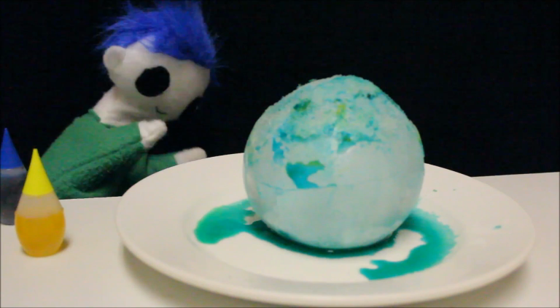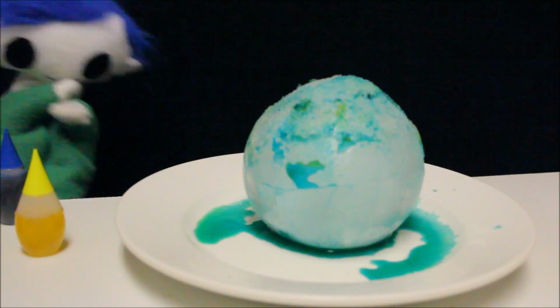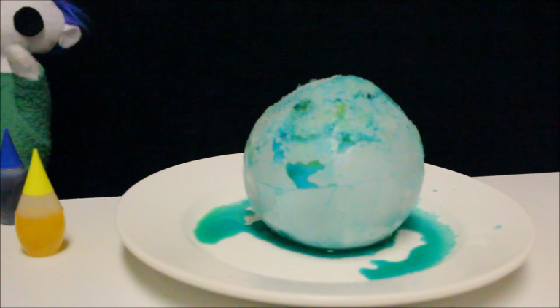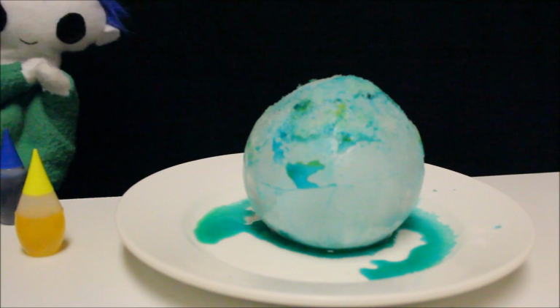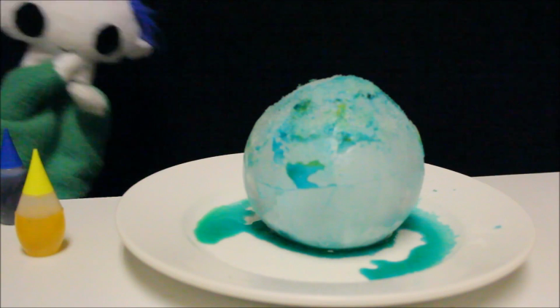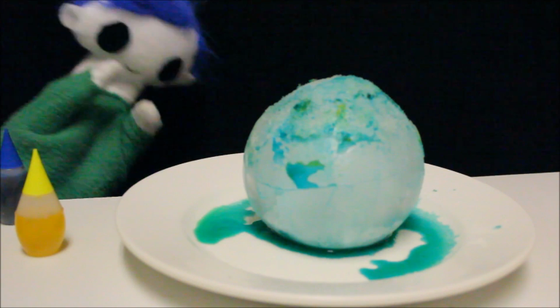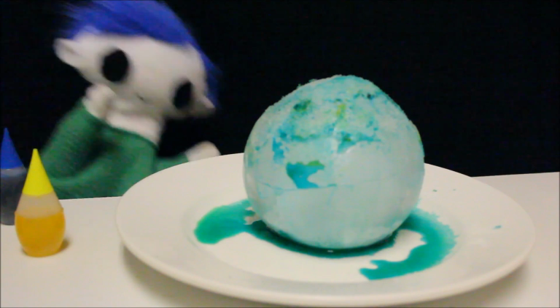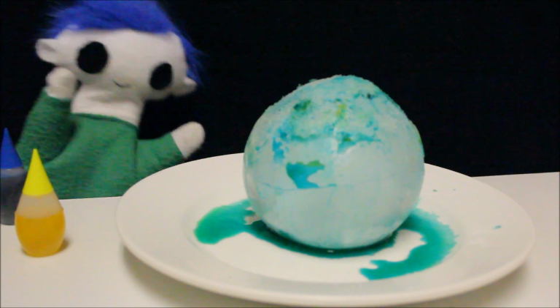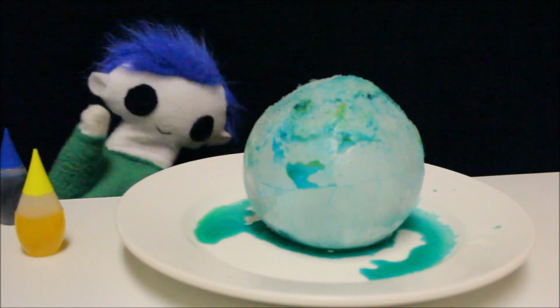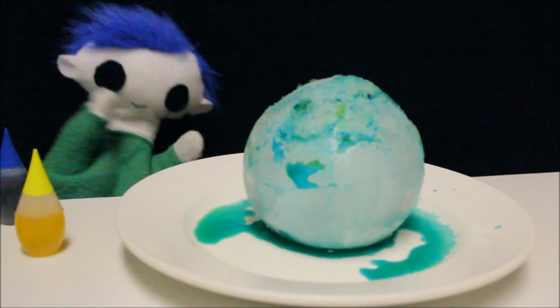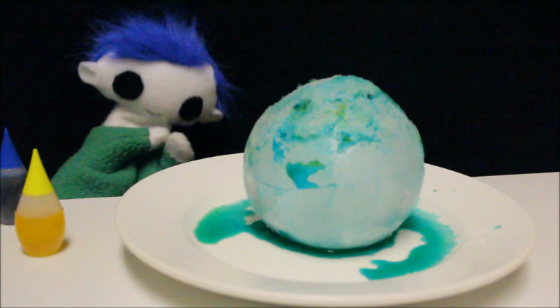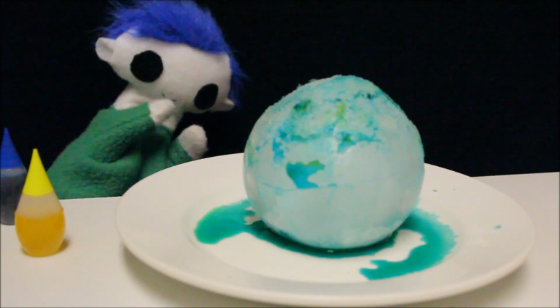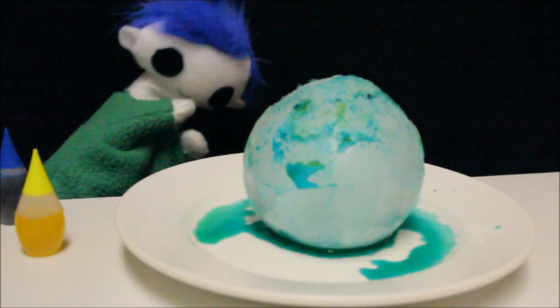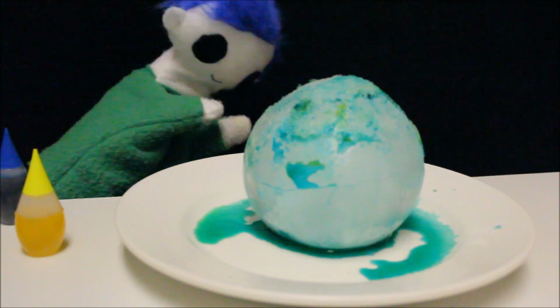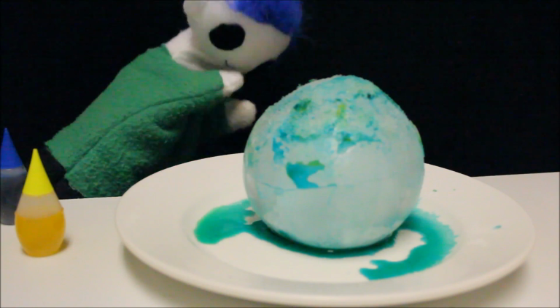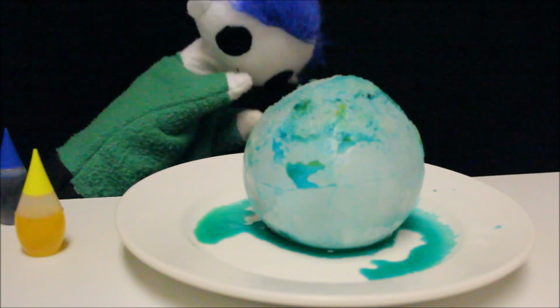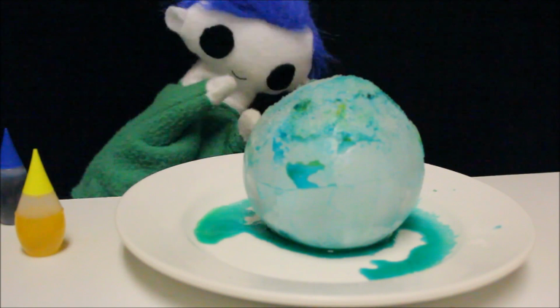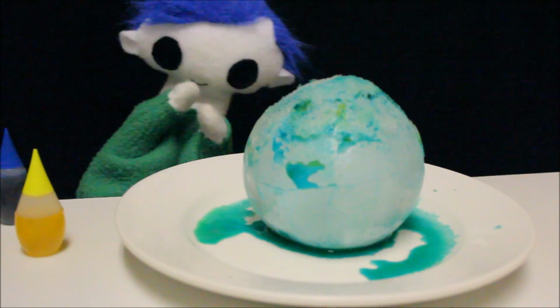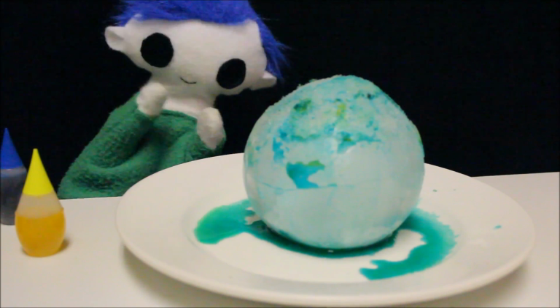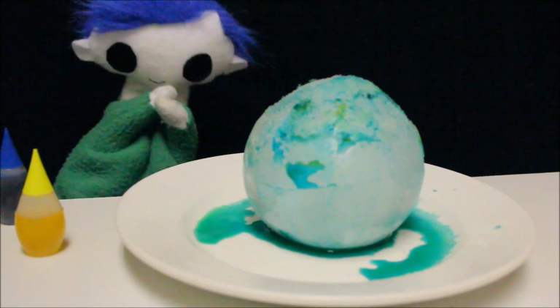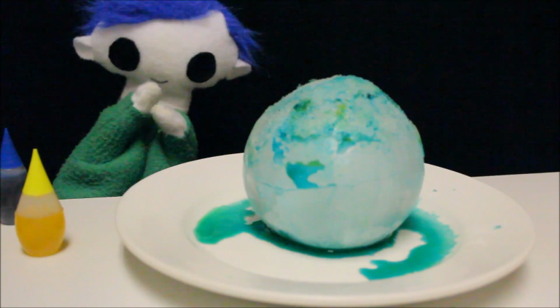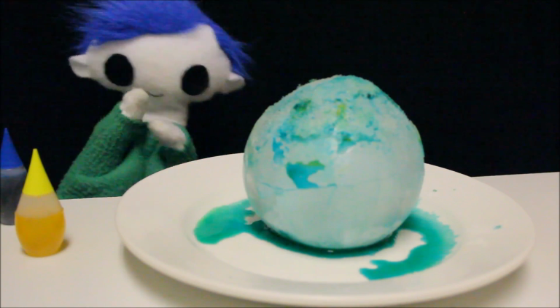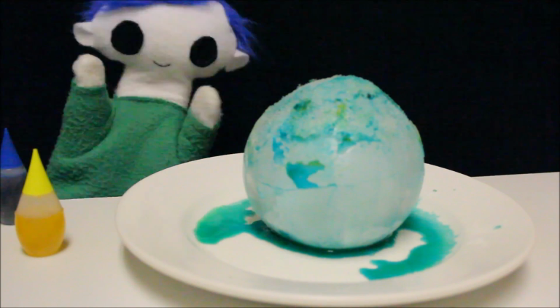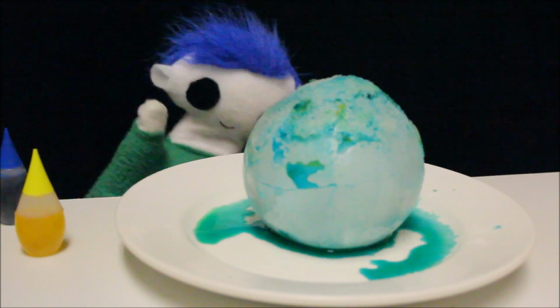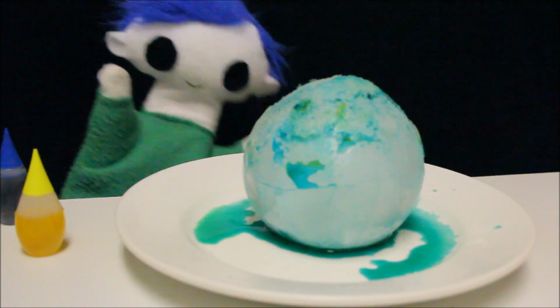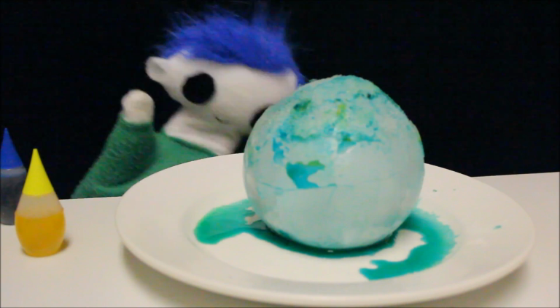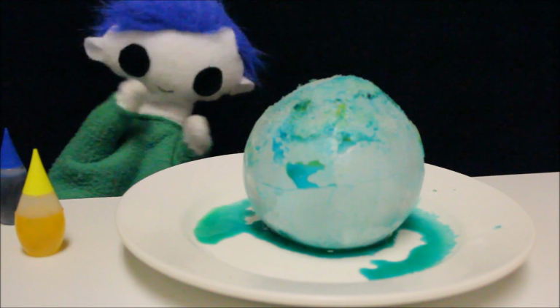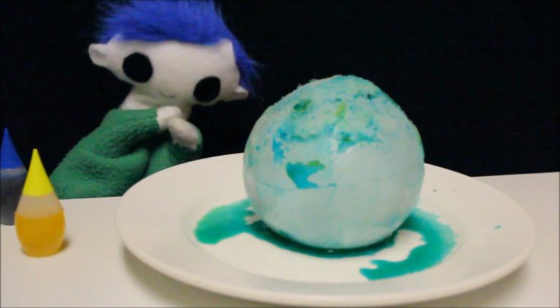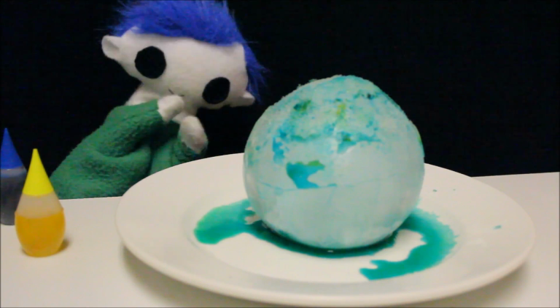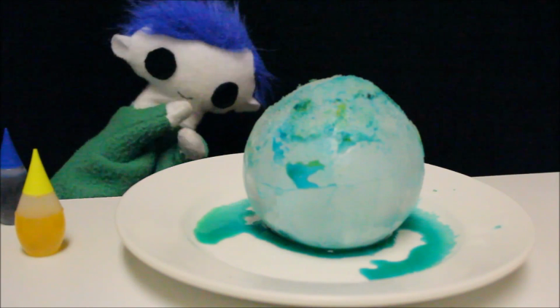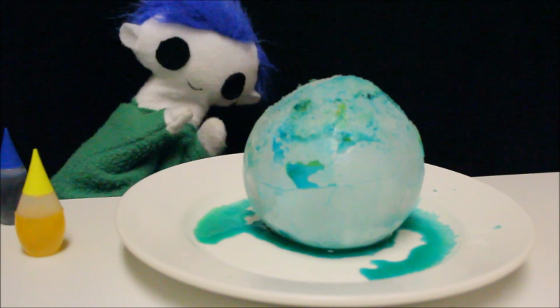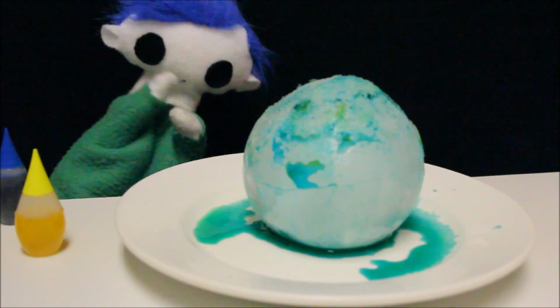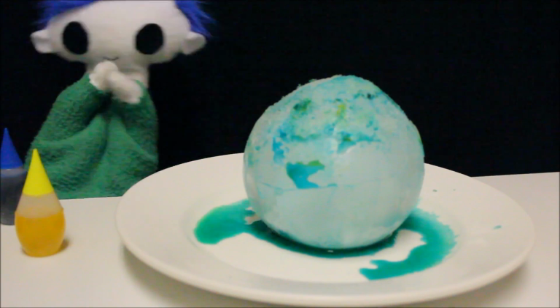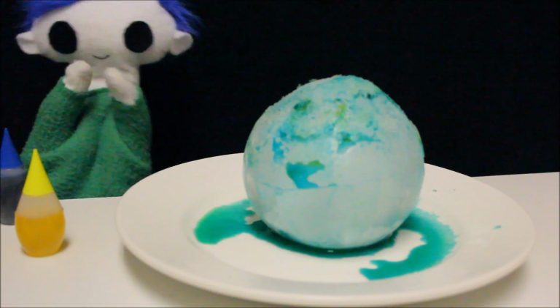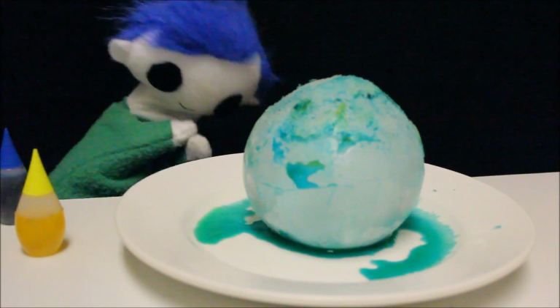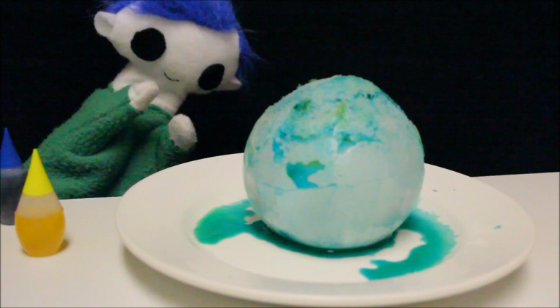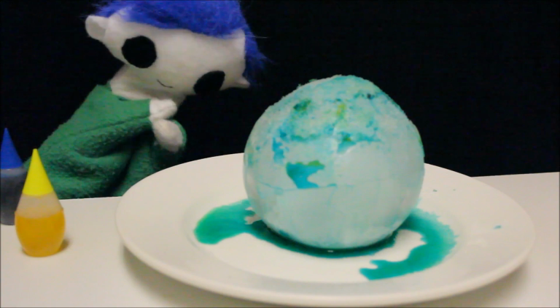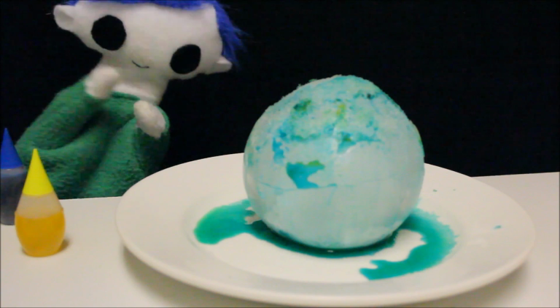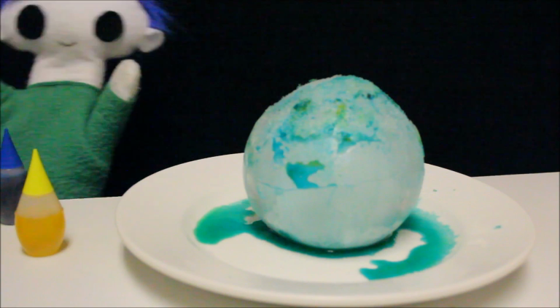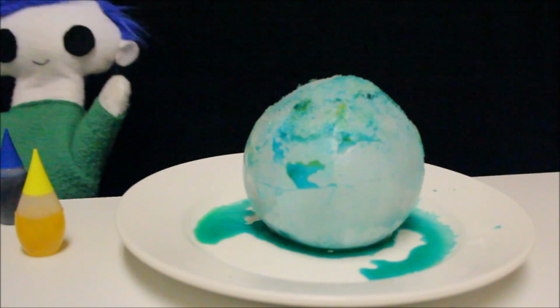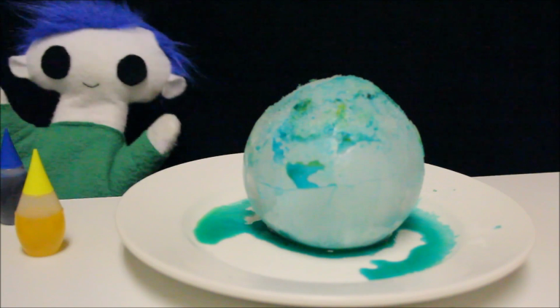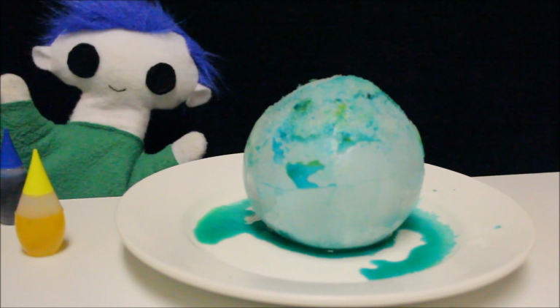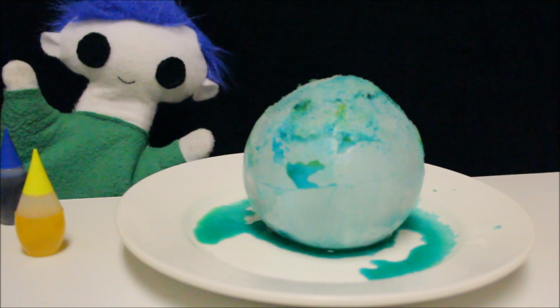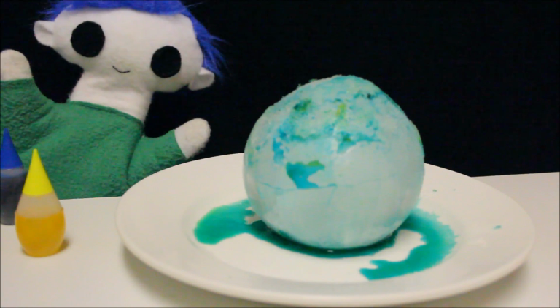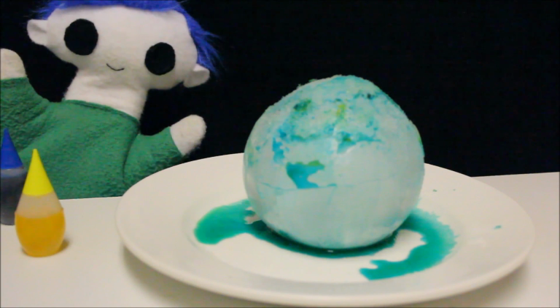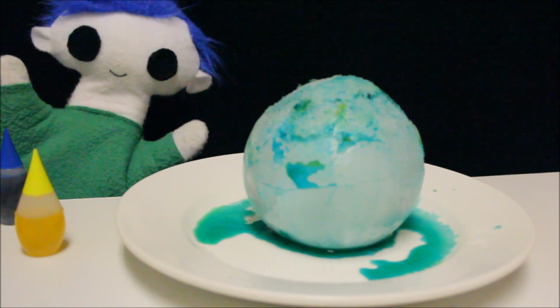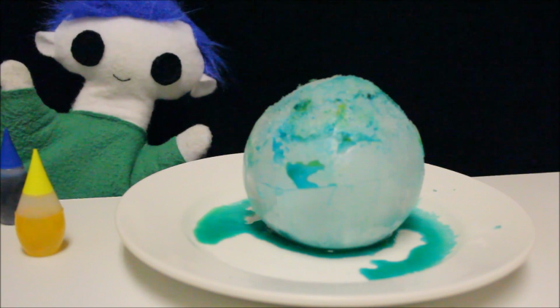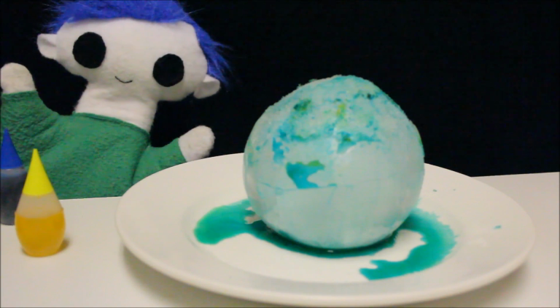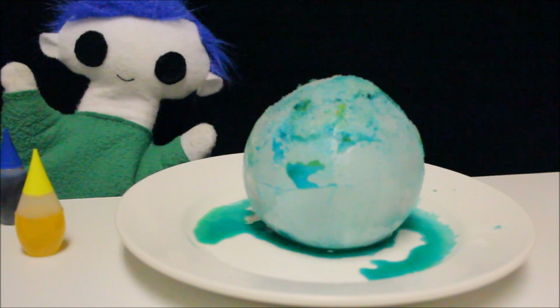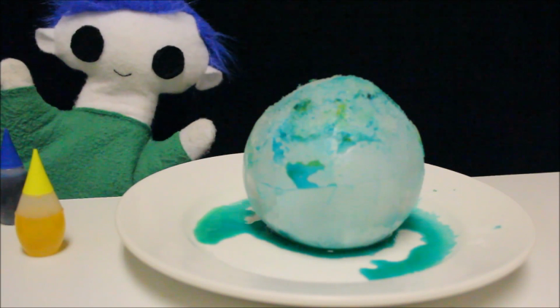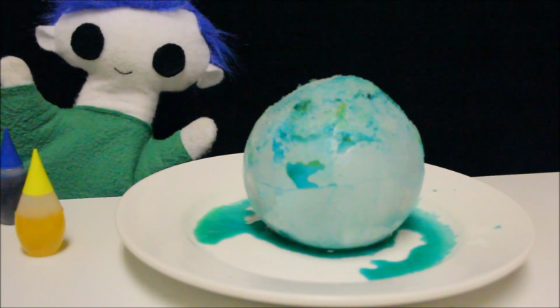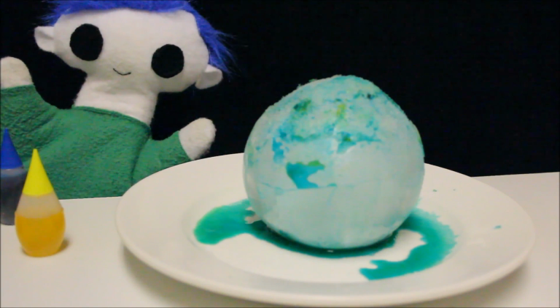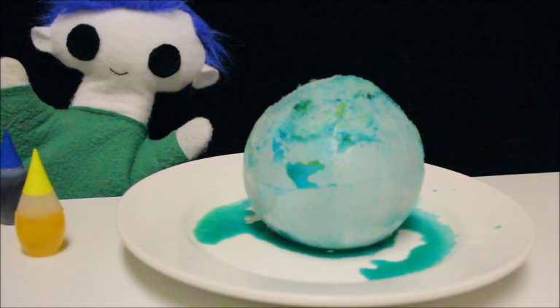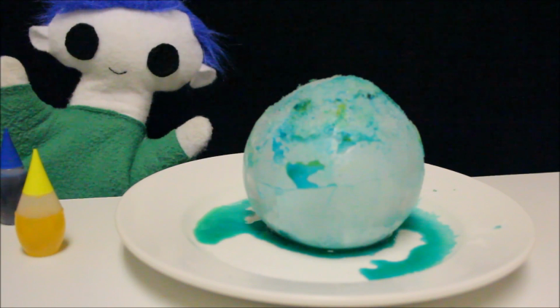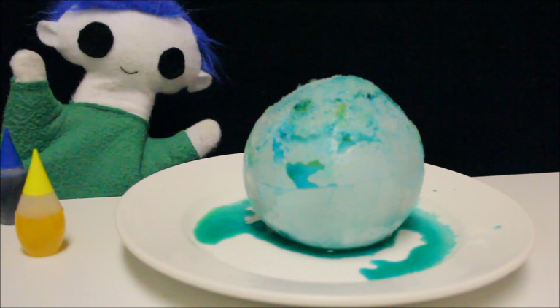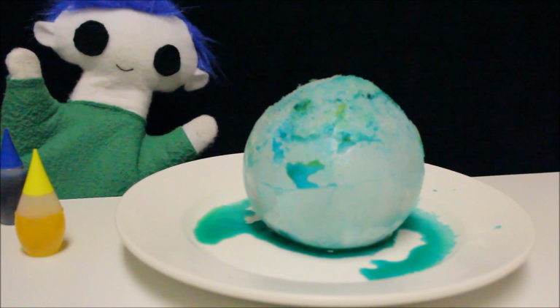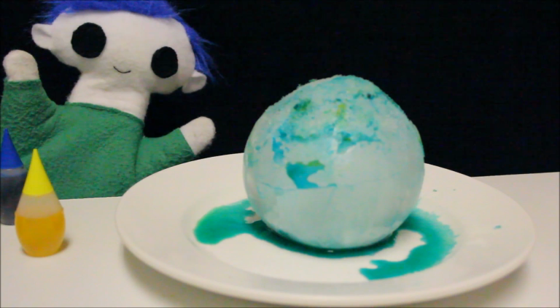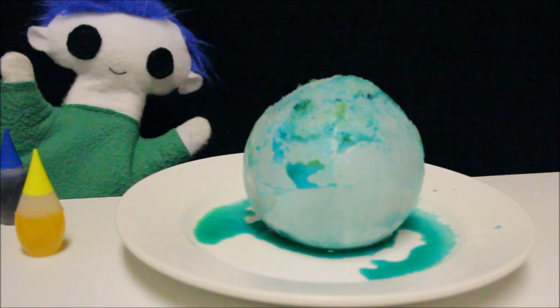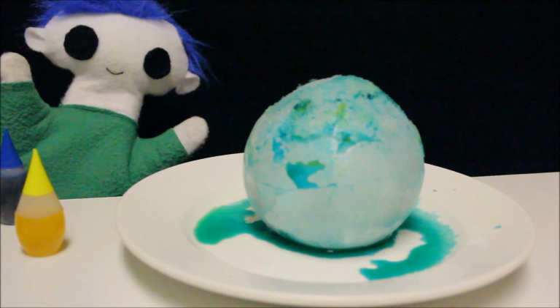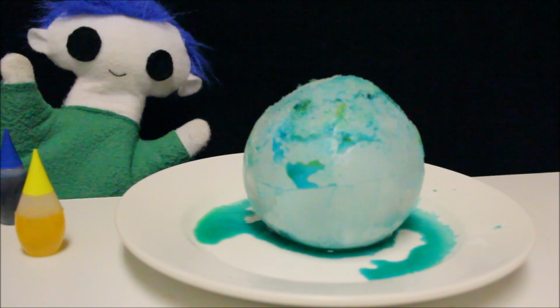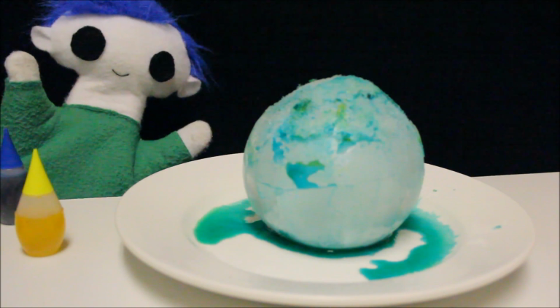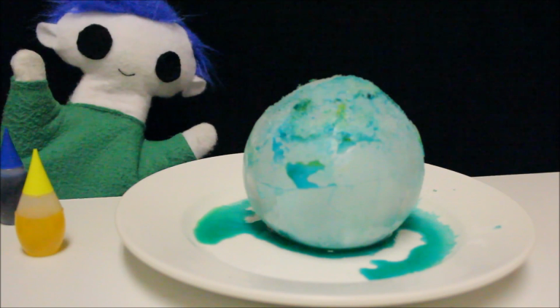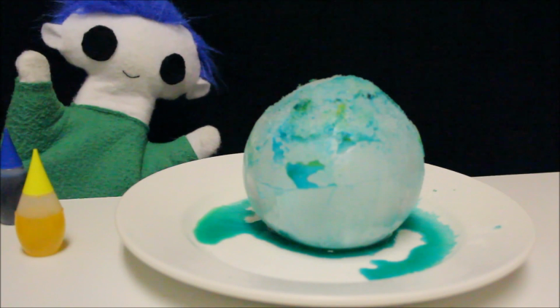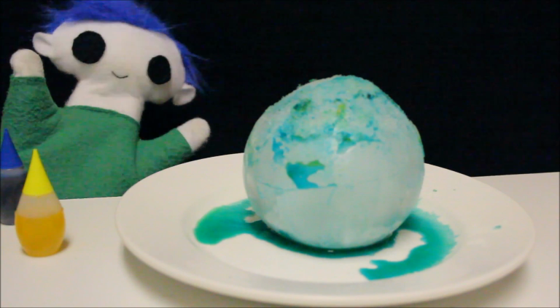Wow, Ori! That was so awesome! Let's find out how the salt melts the ice!